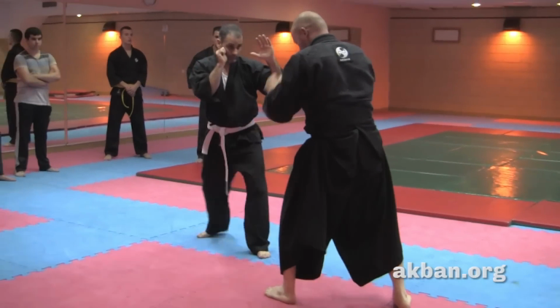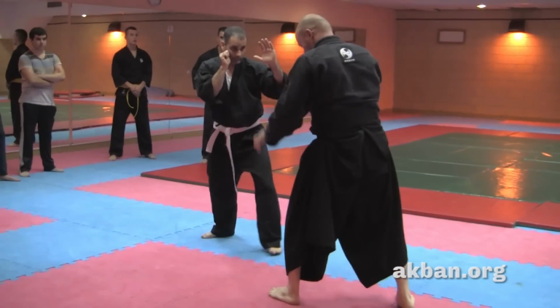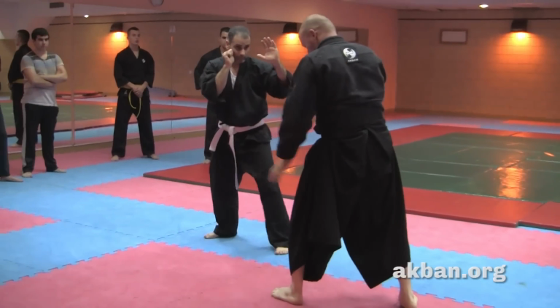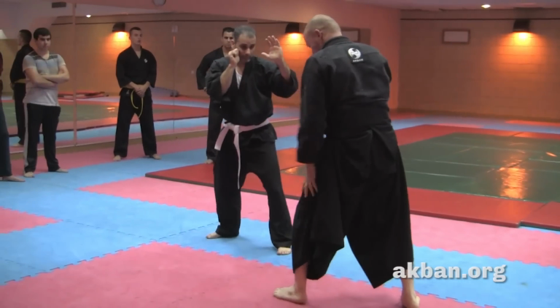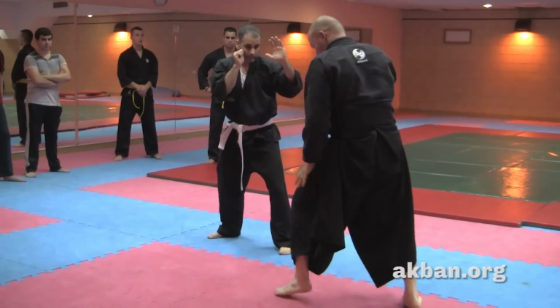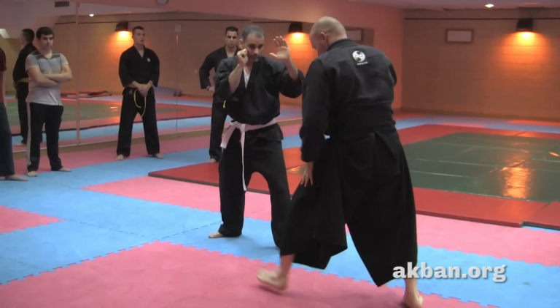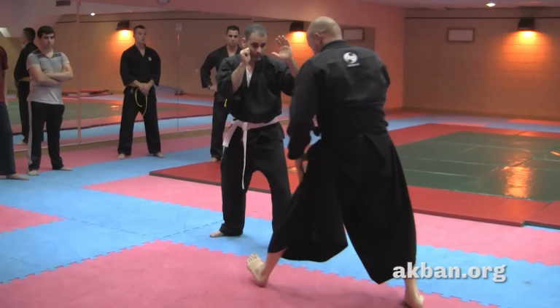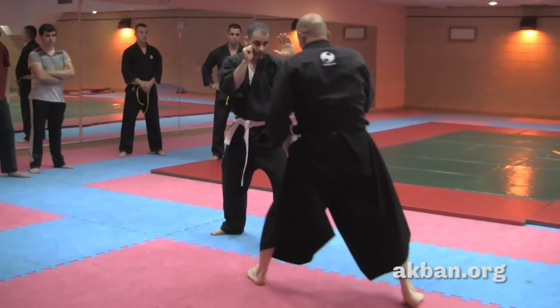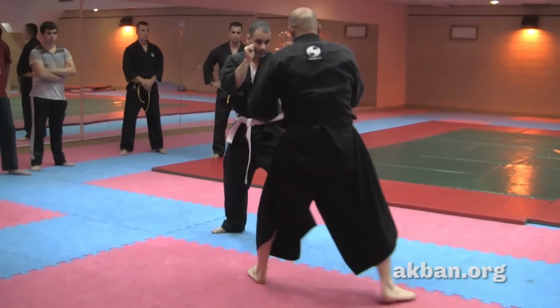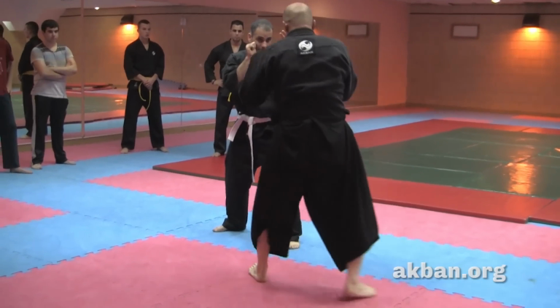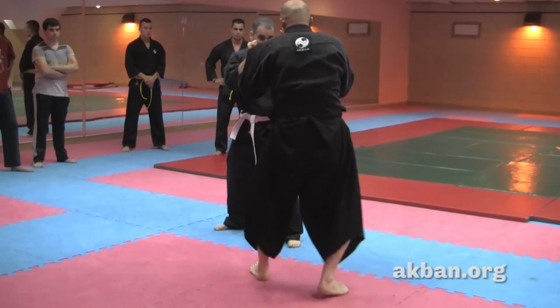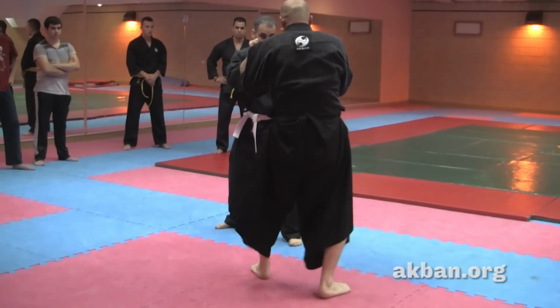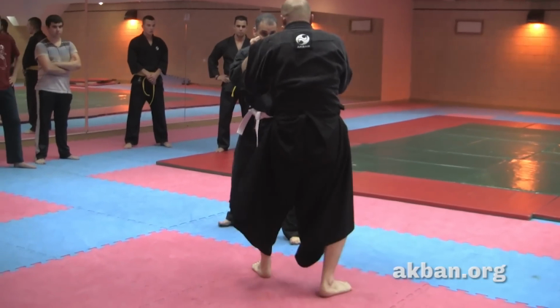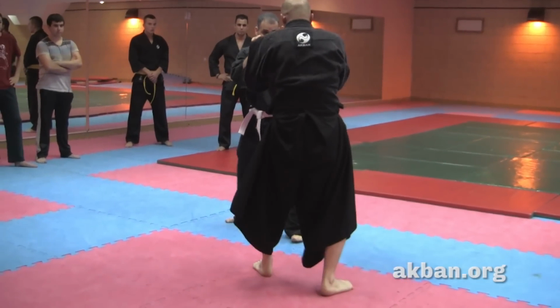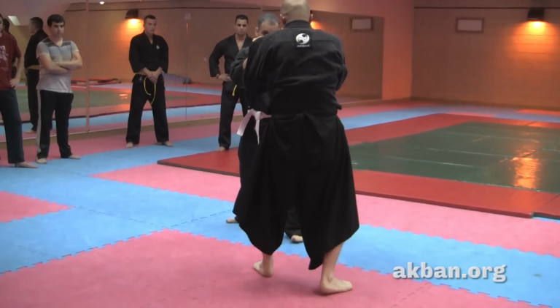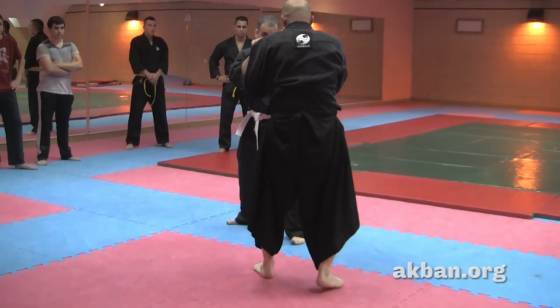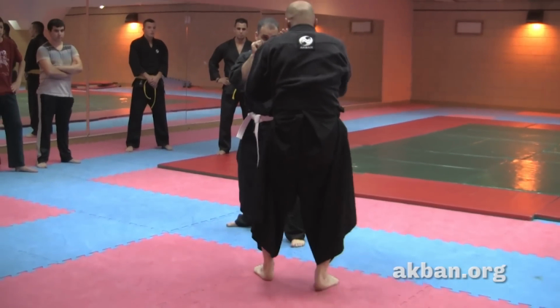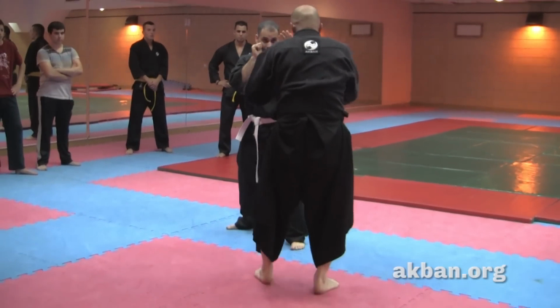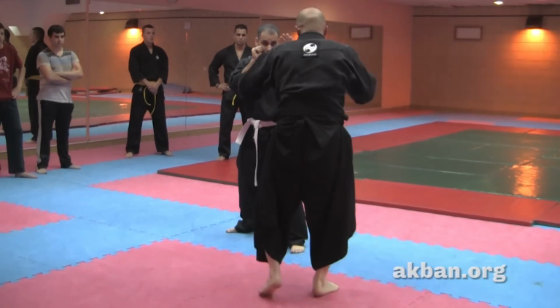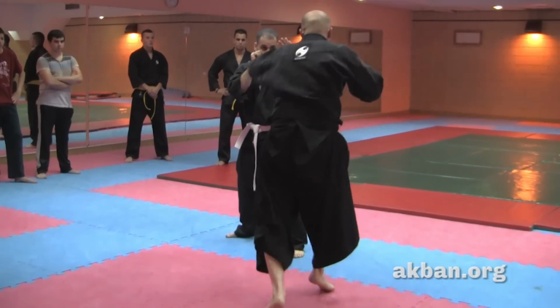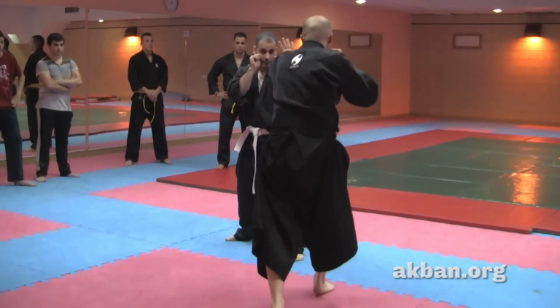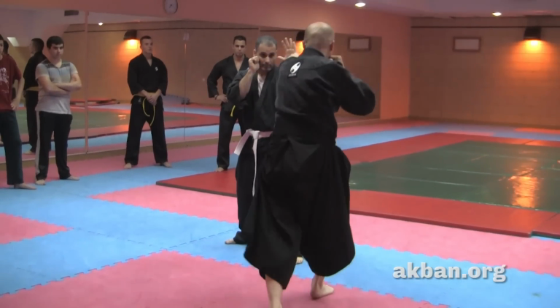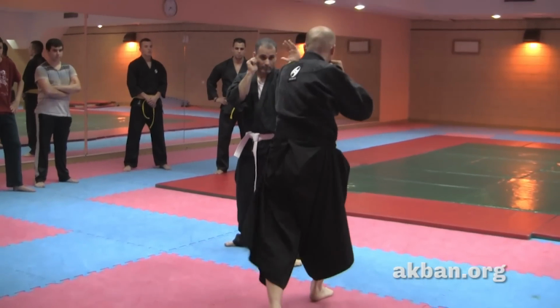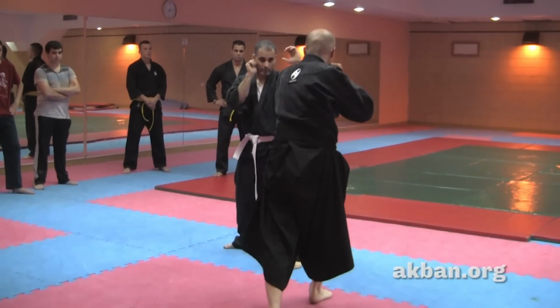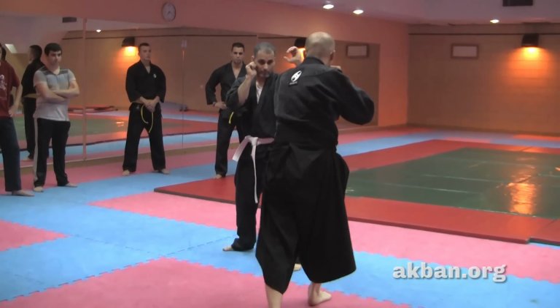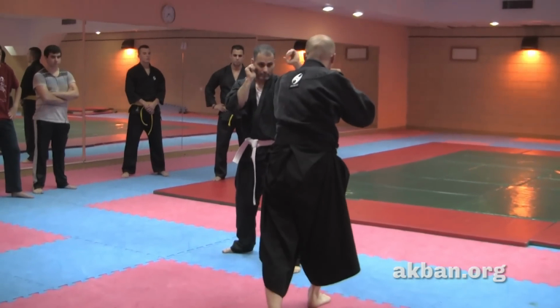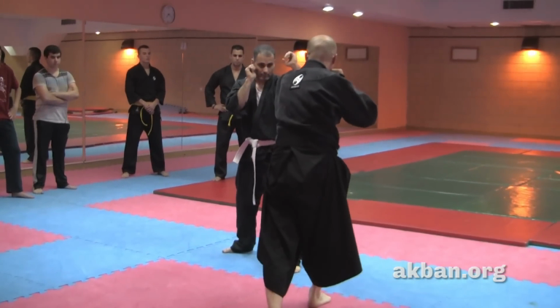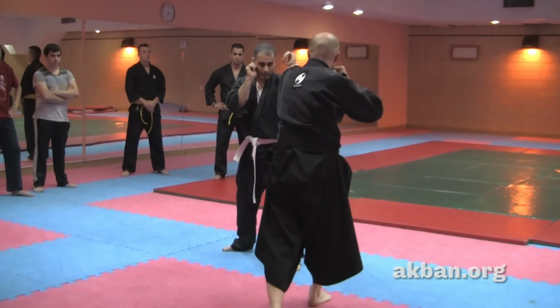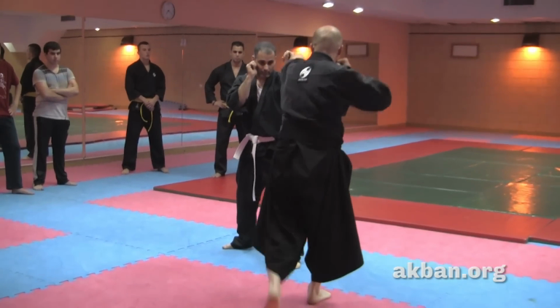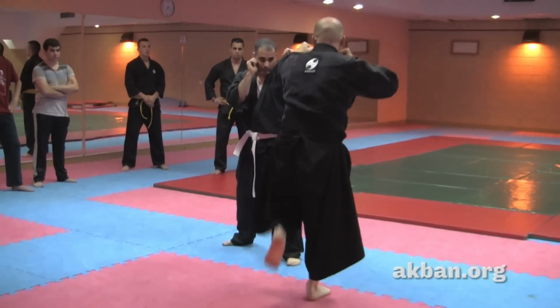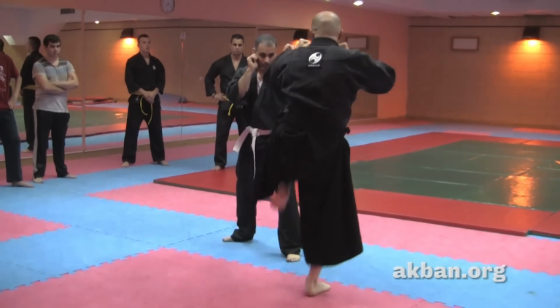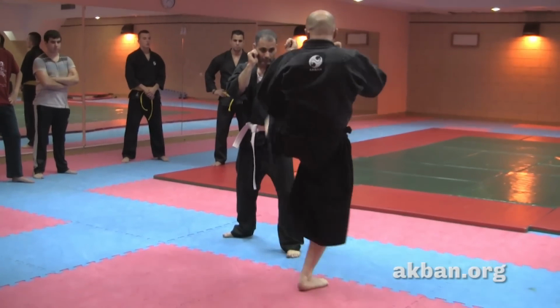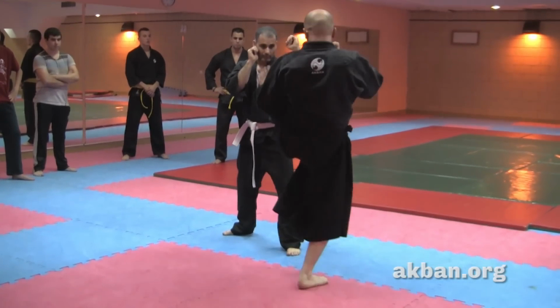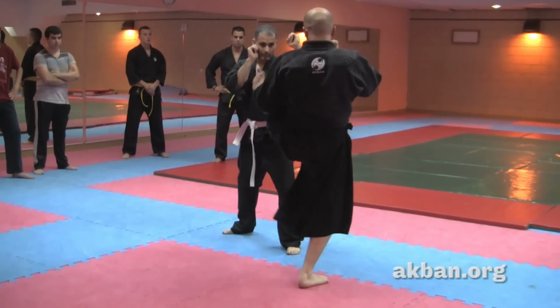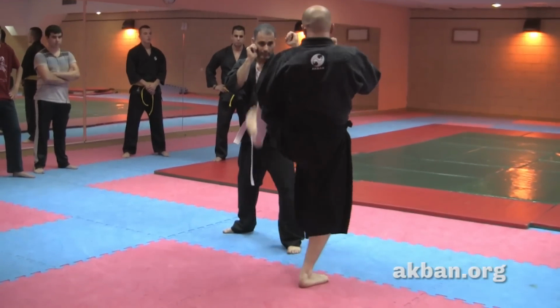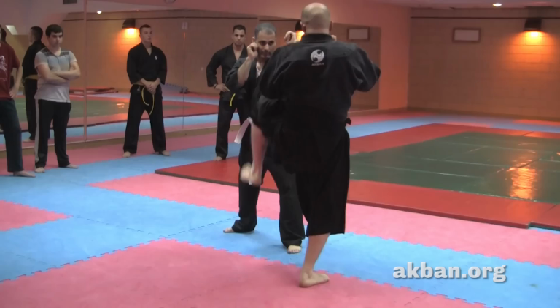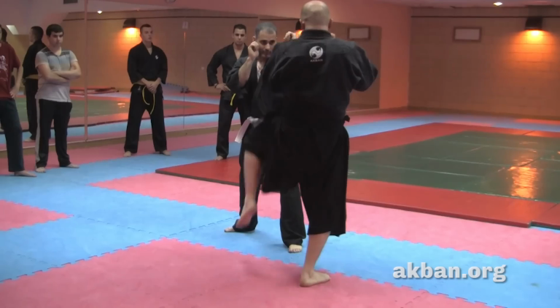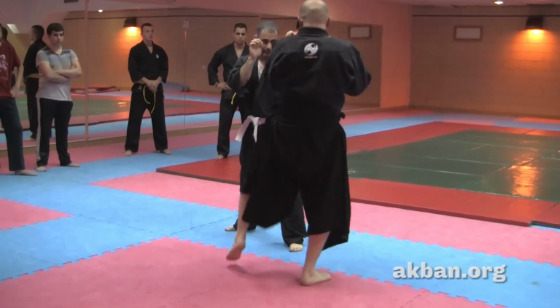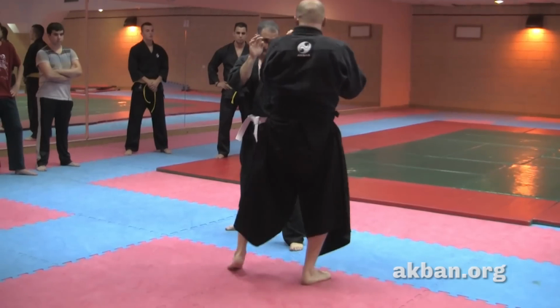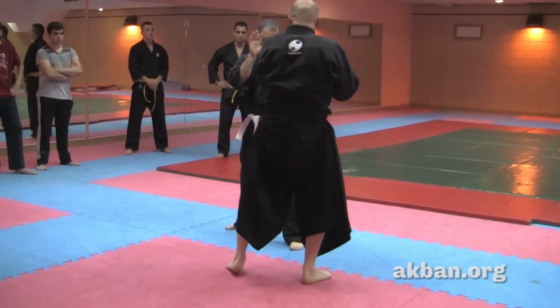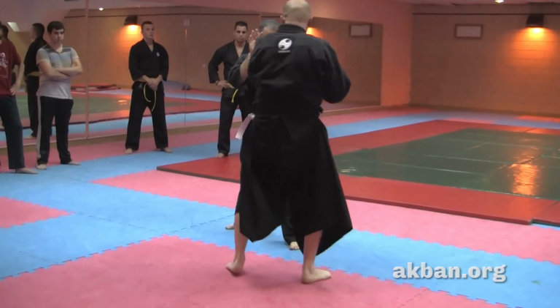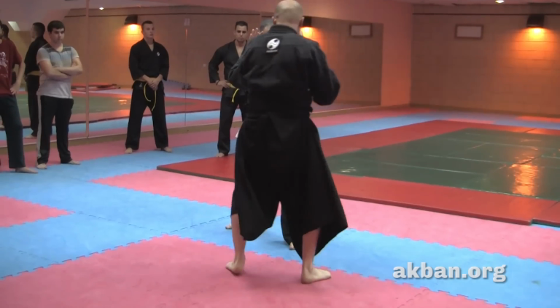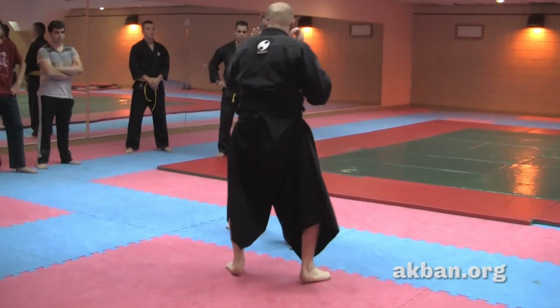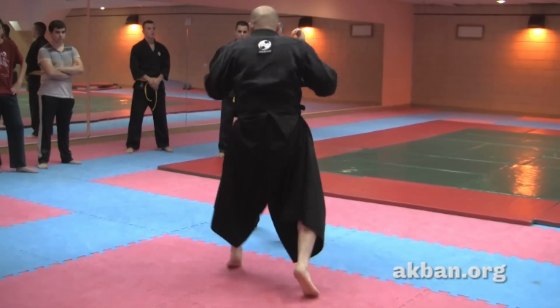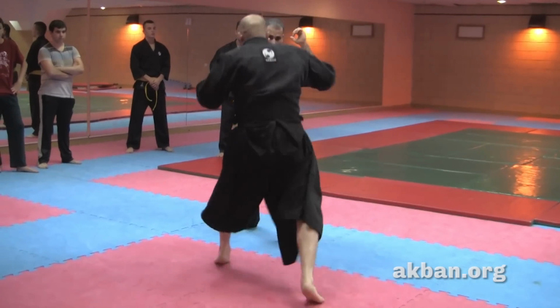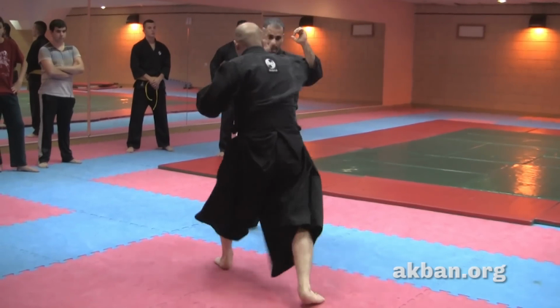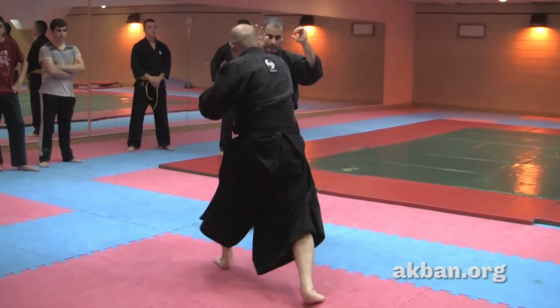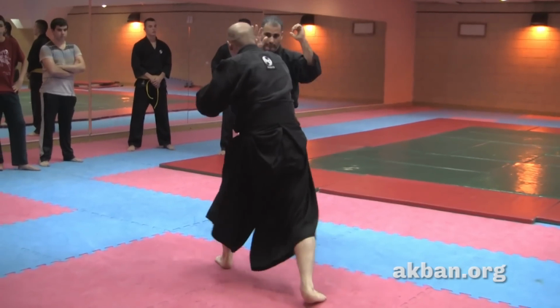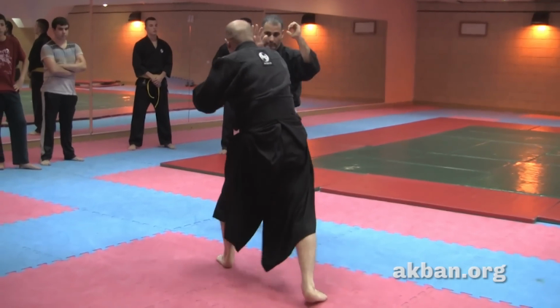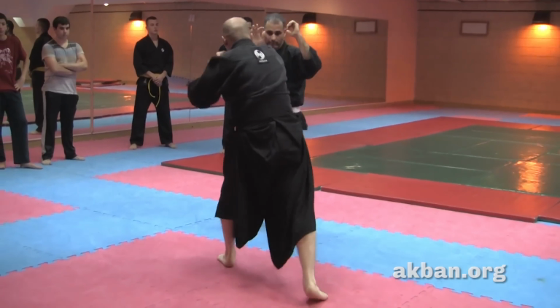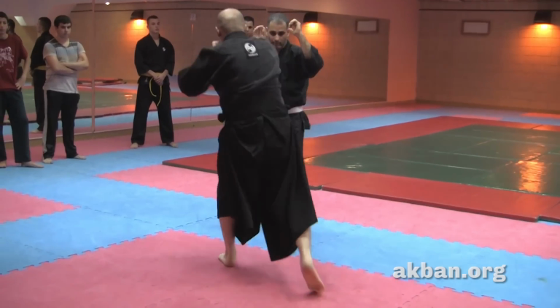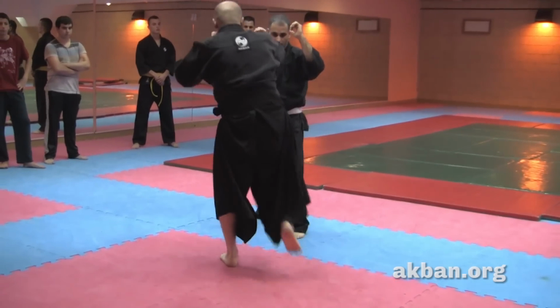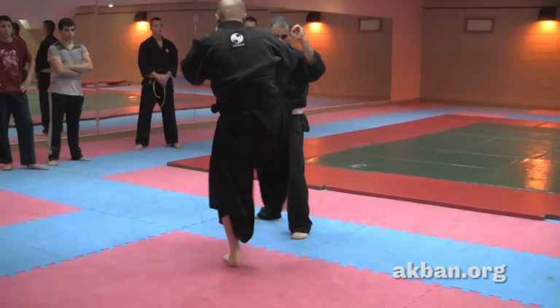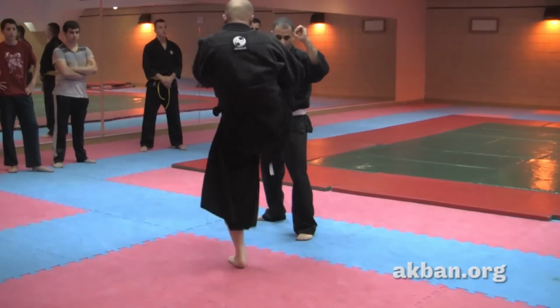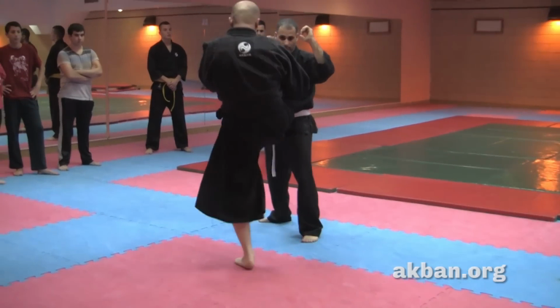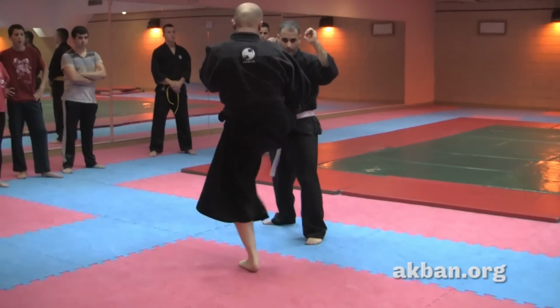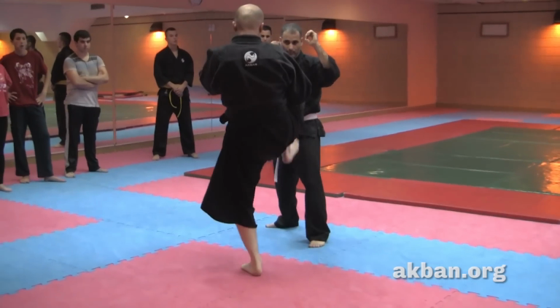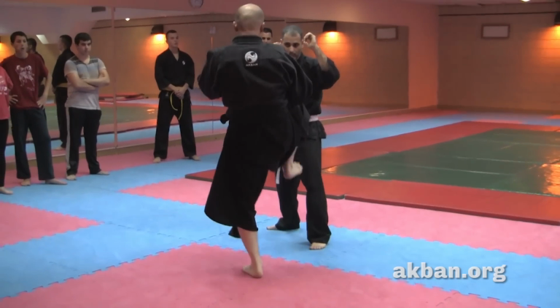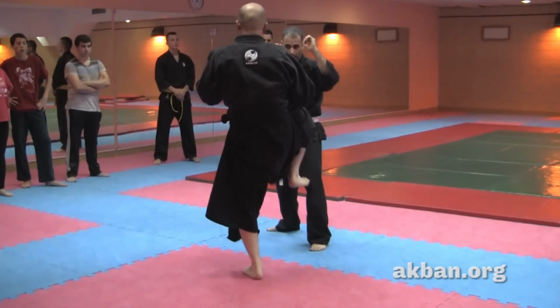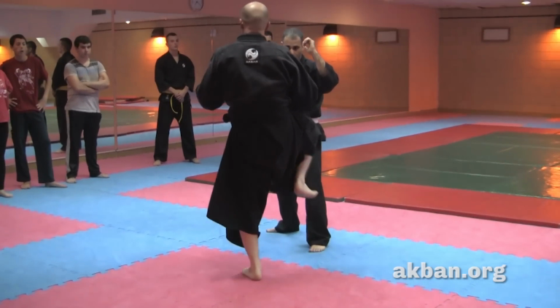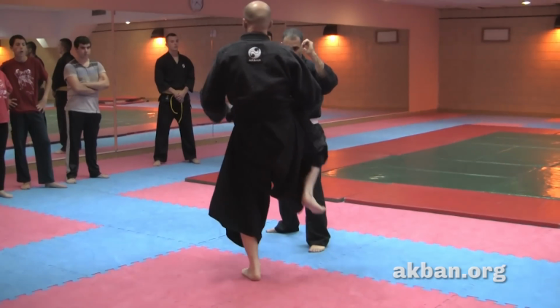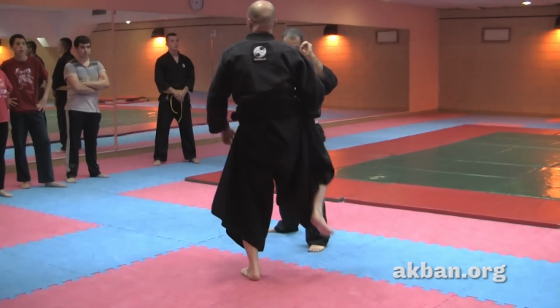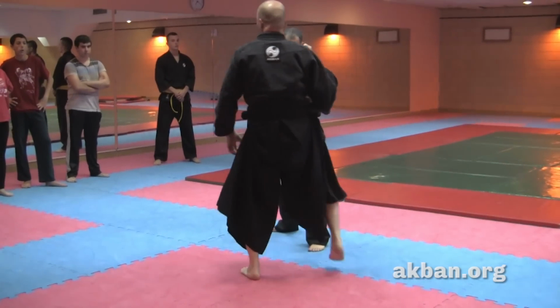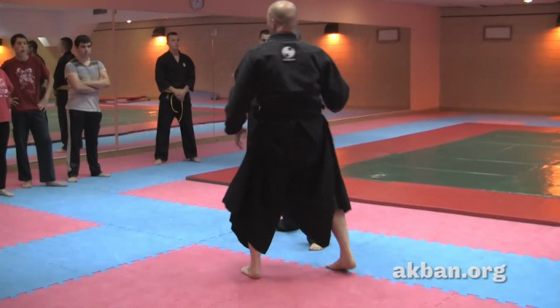Create distance, kick. Create distance, kick.